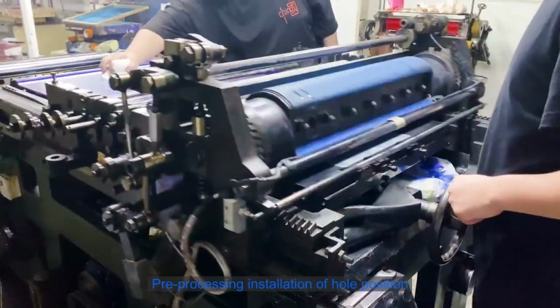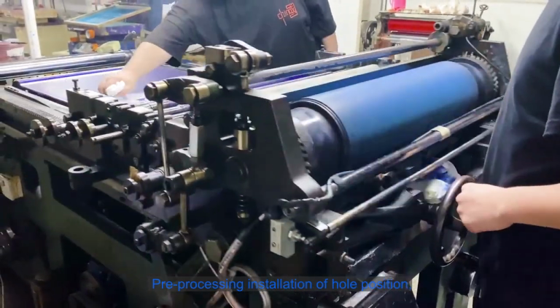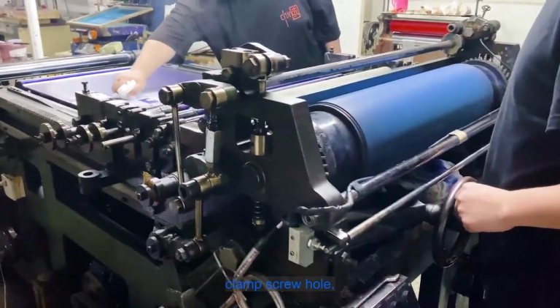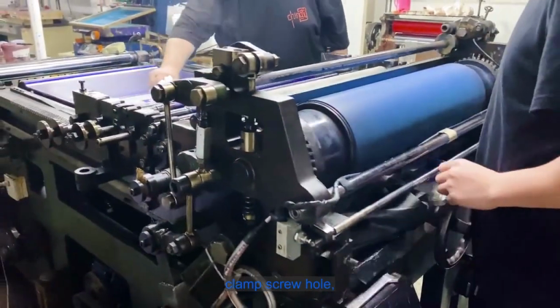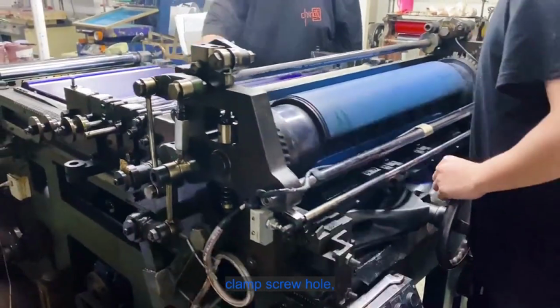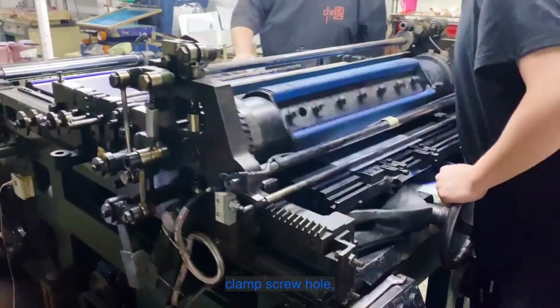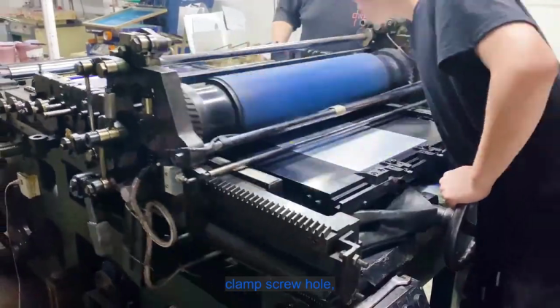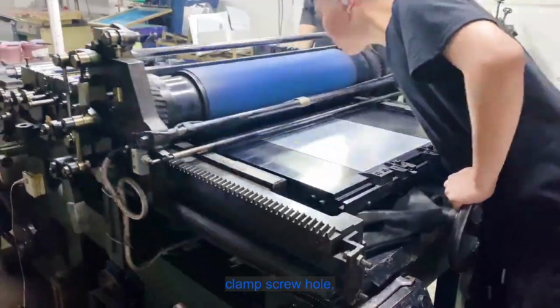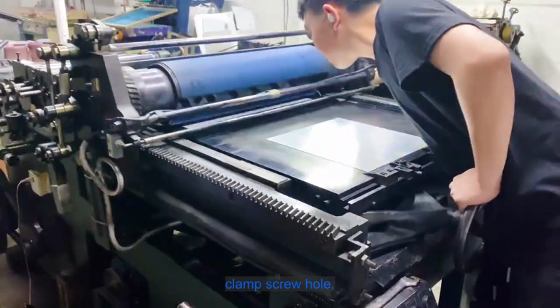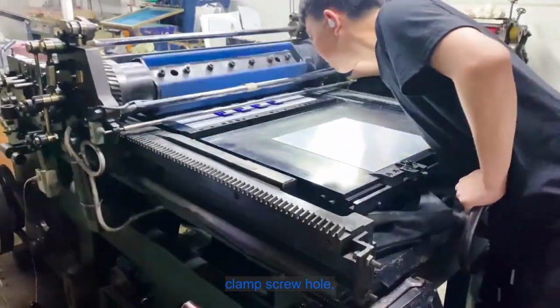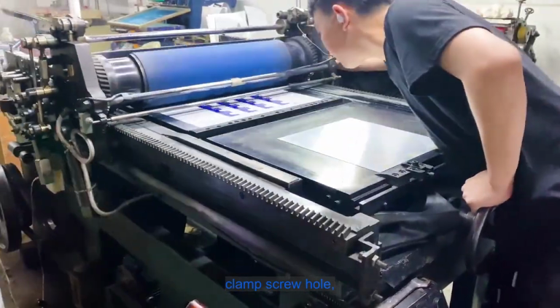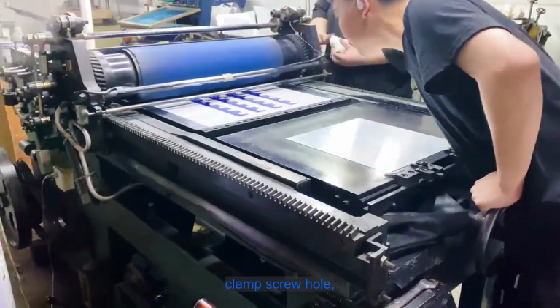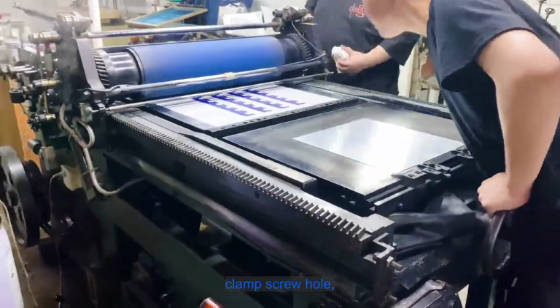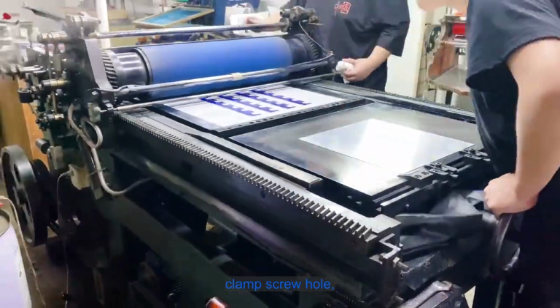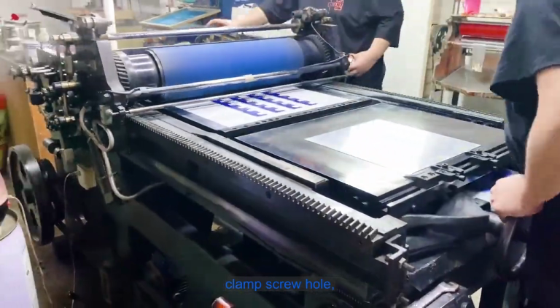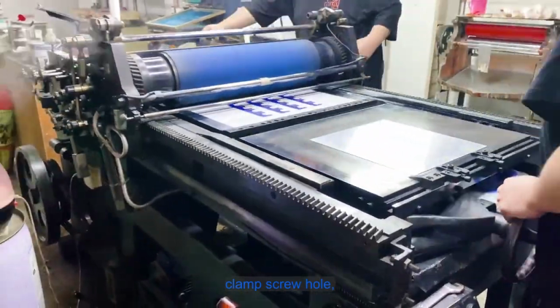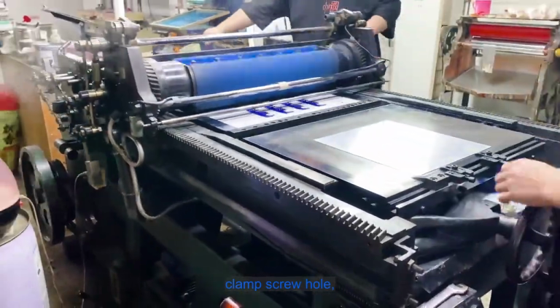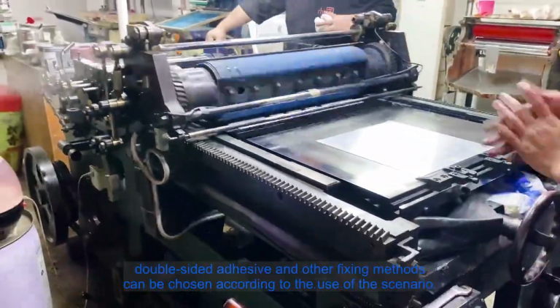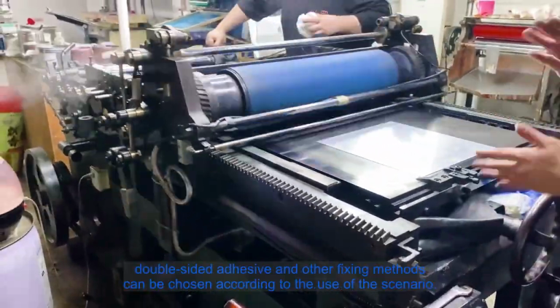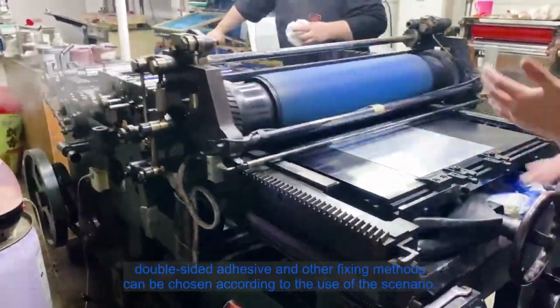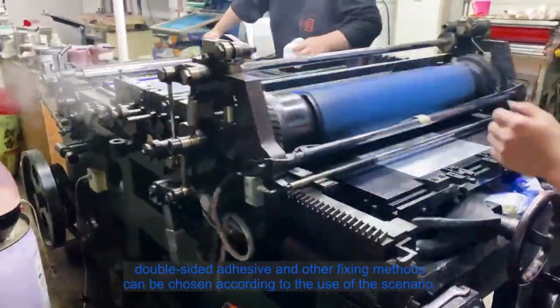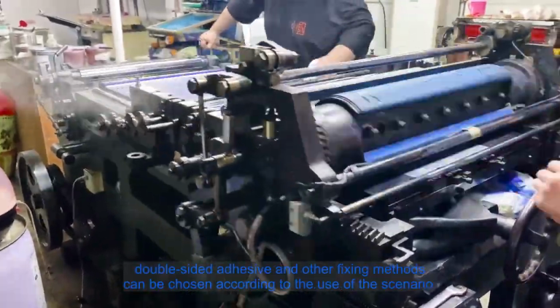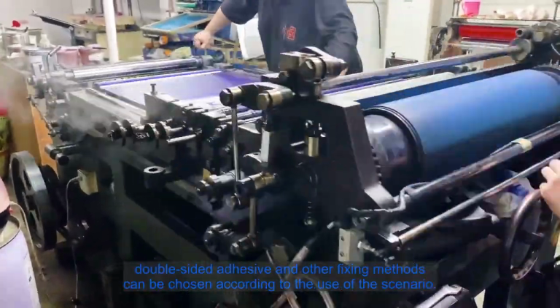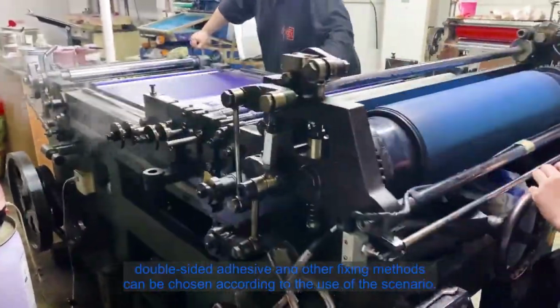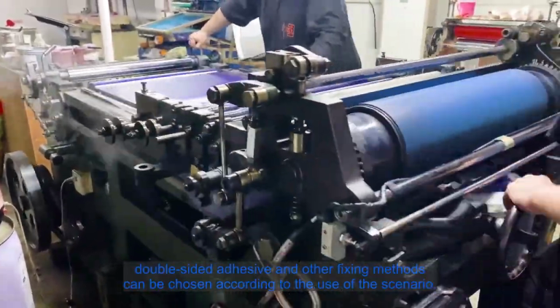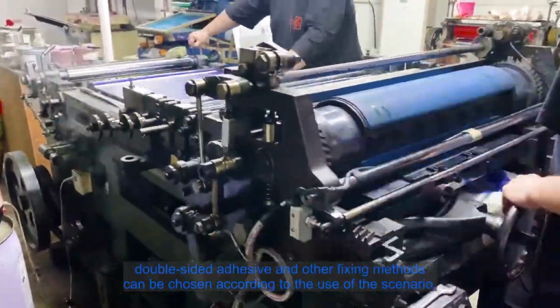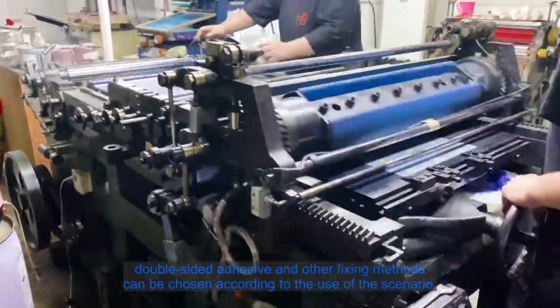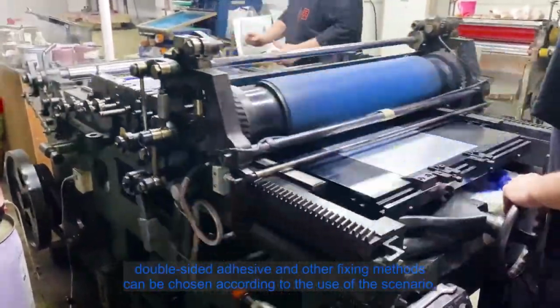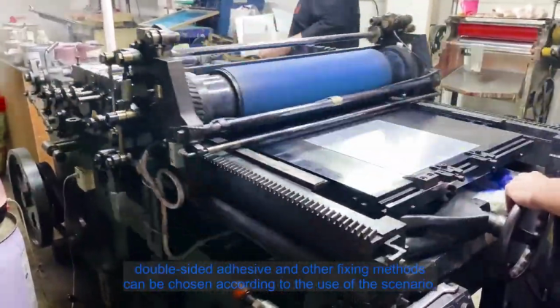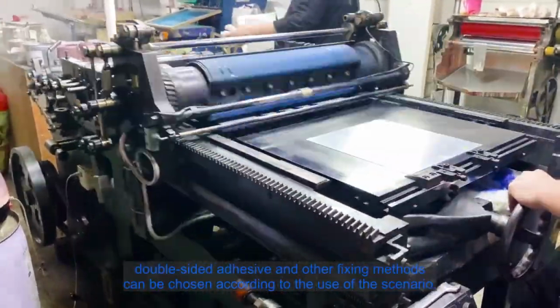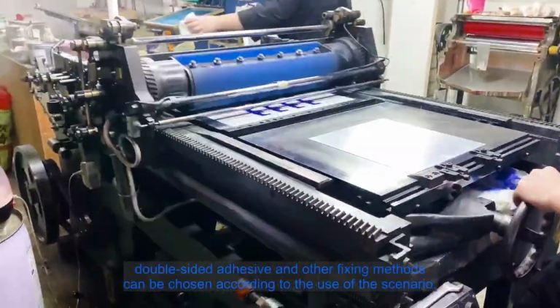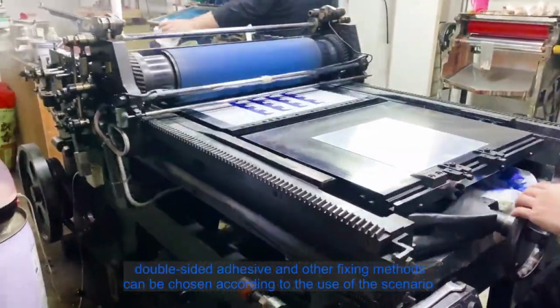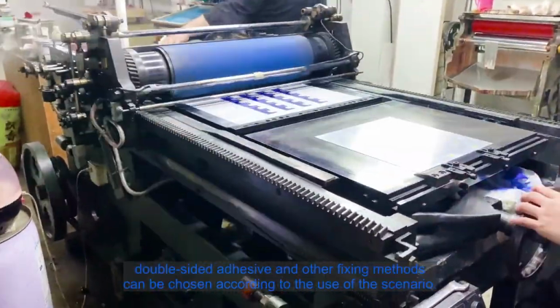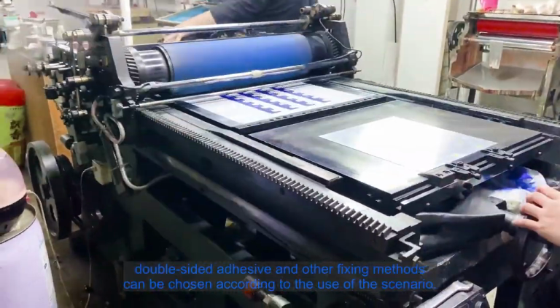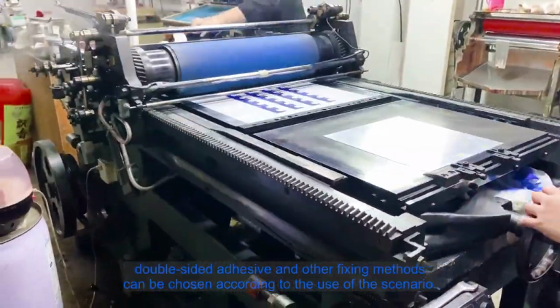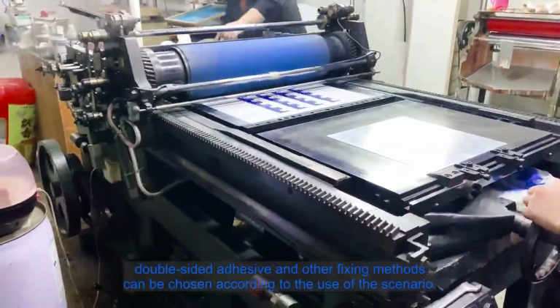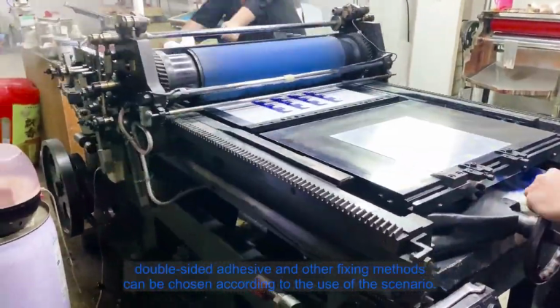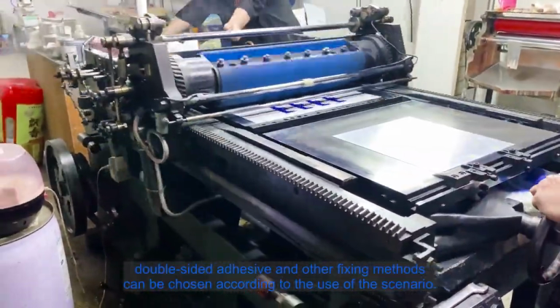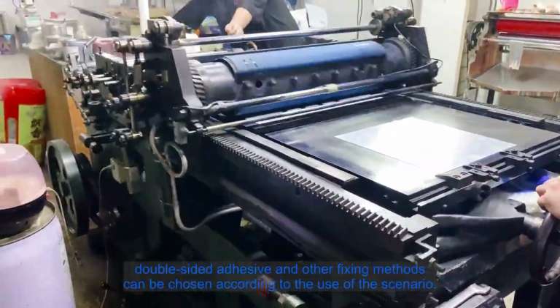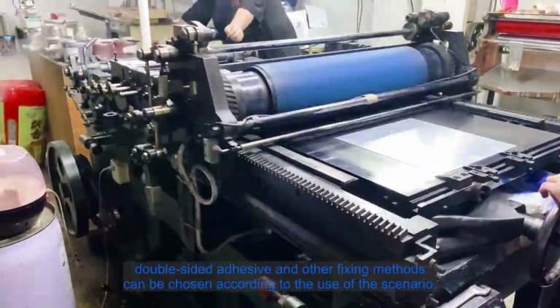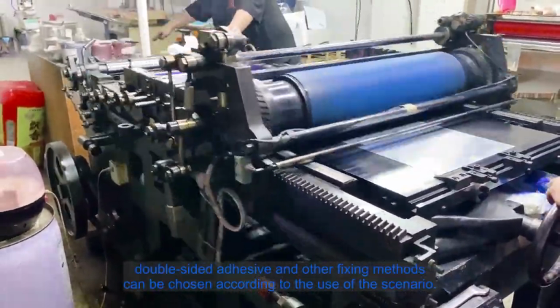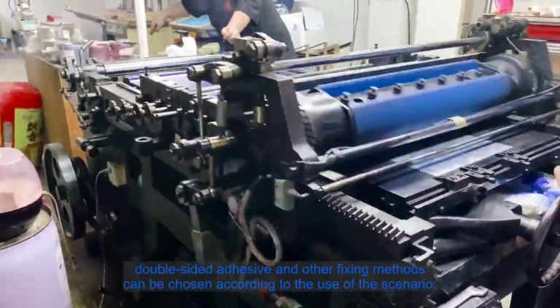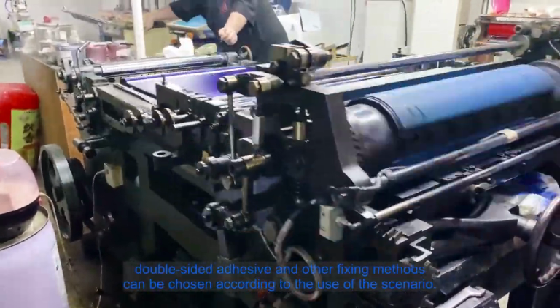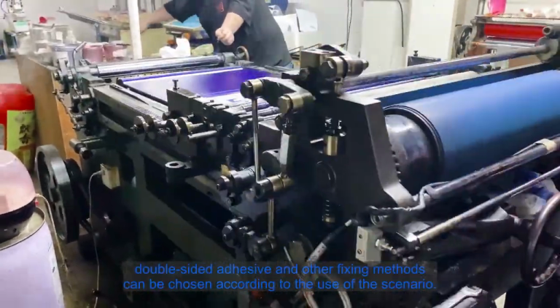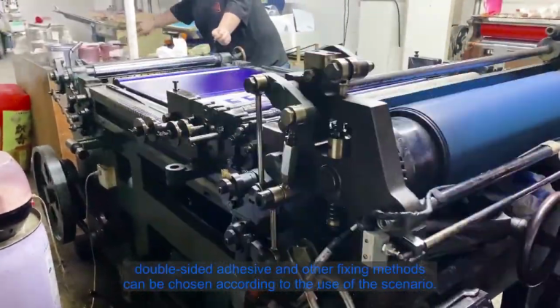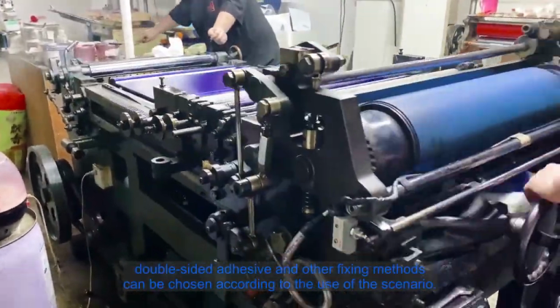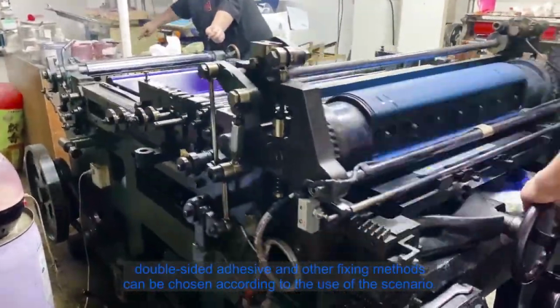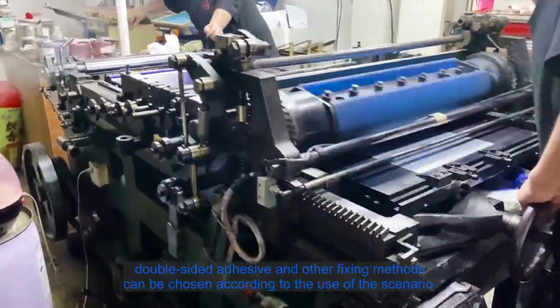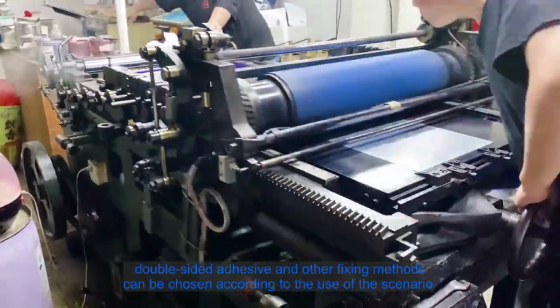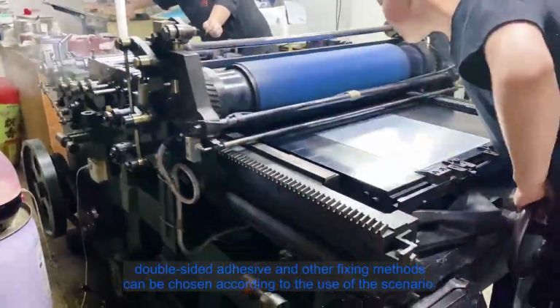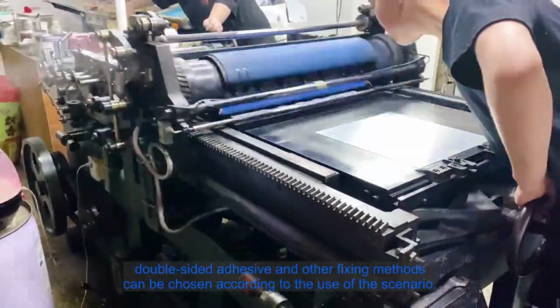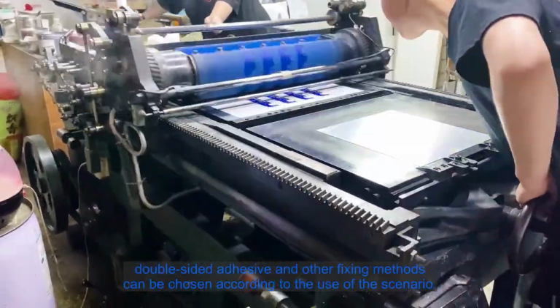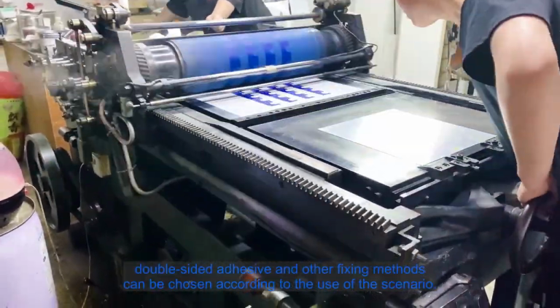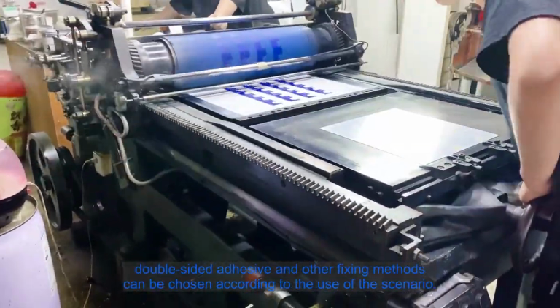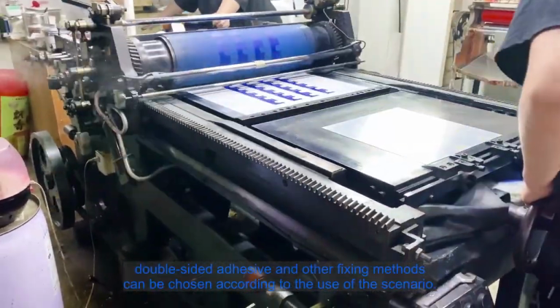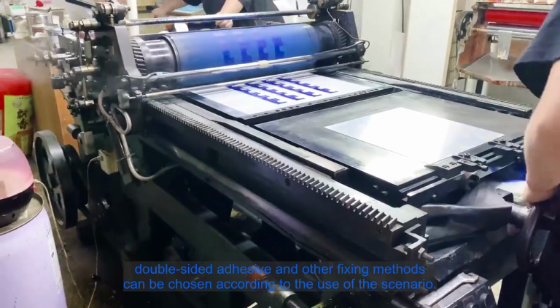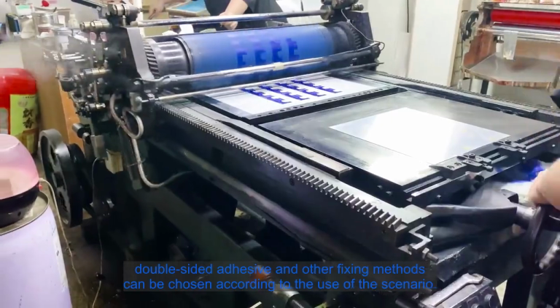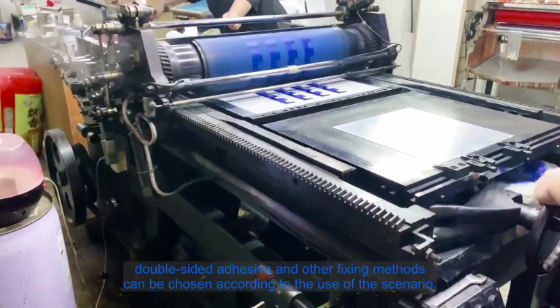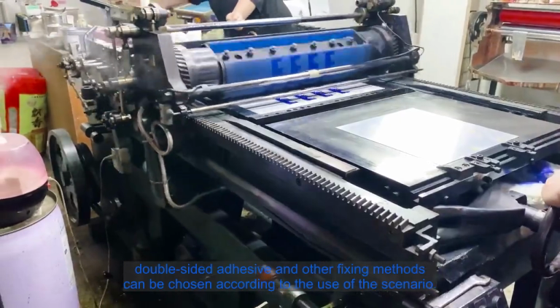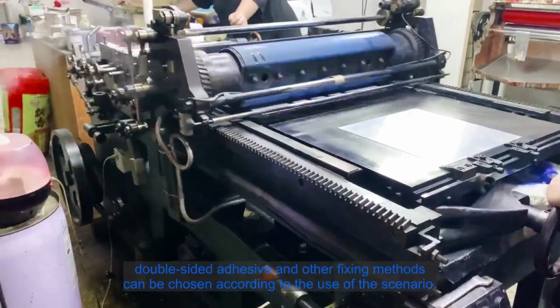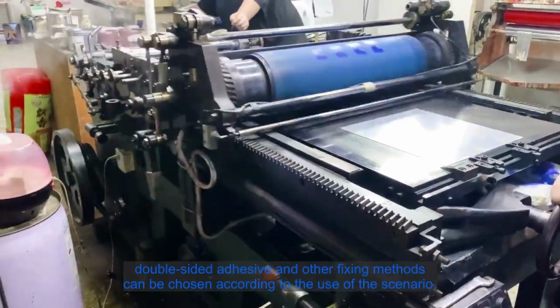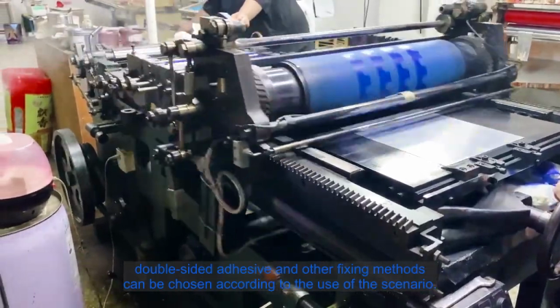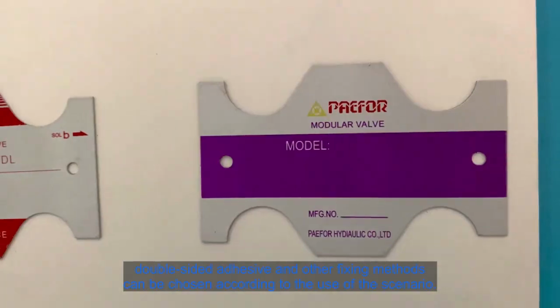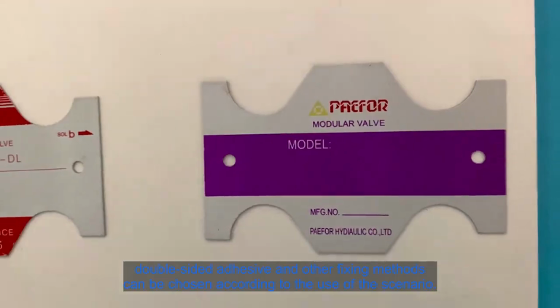Clamp screw hole, double-sided adhesive, and other fixing methods can be chosen according to the use of the scenario.